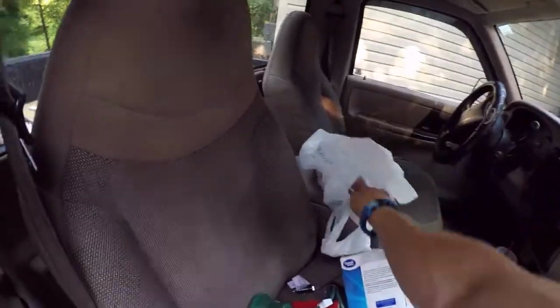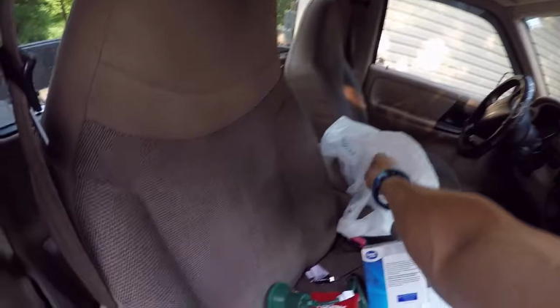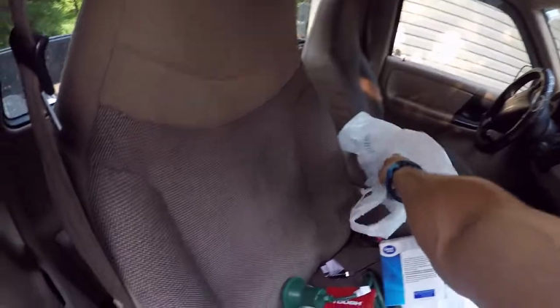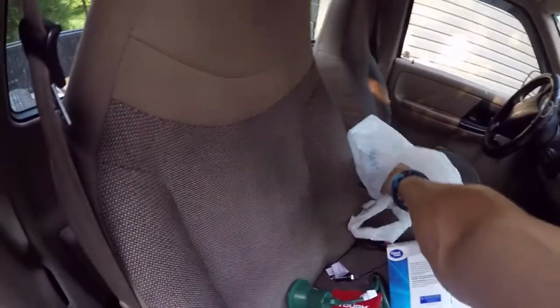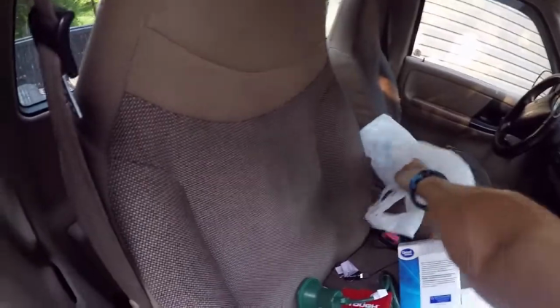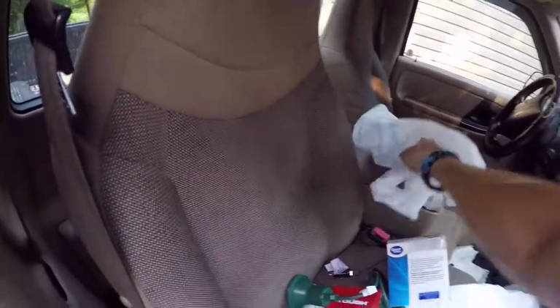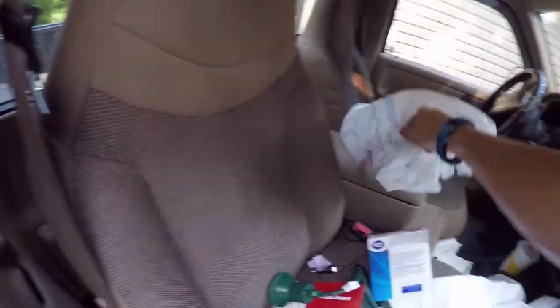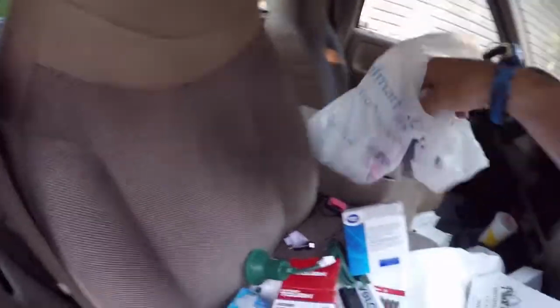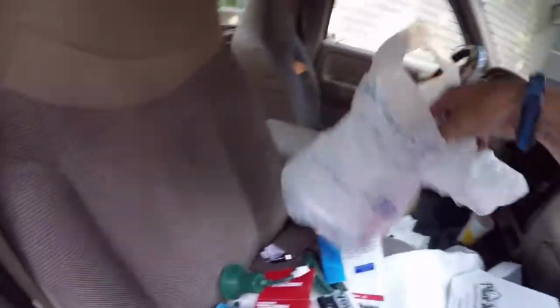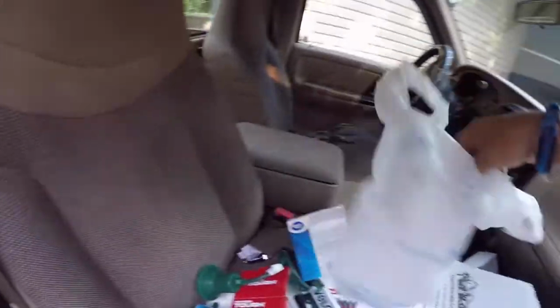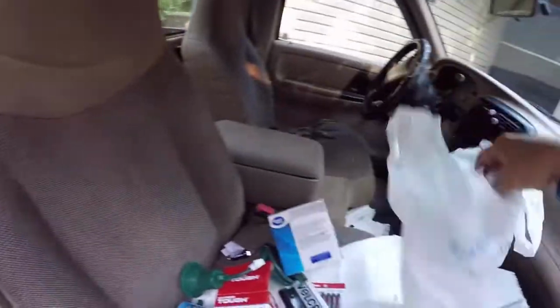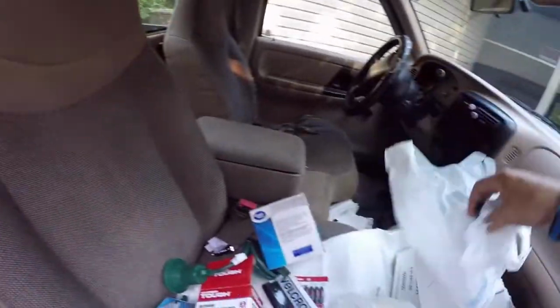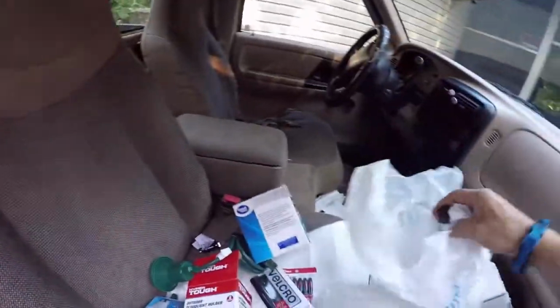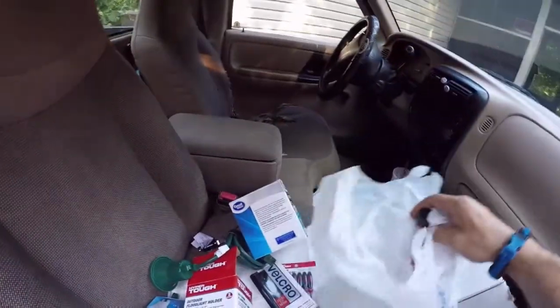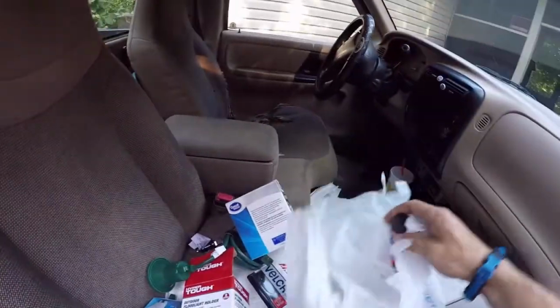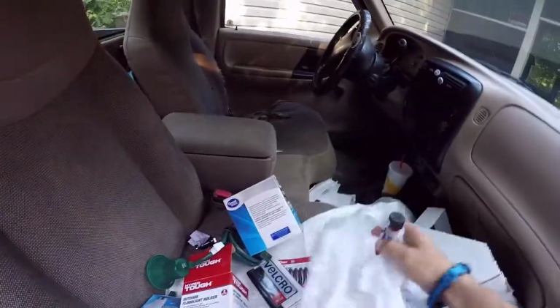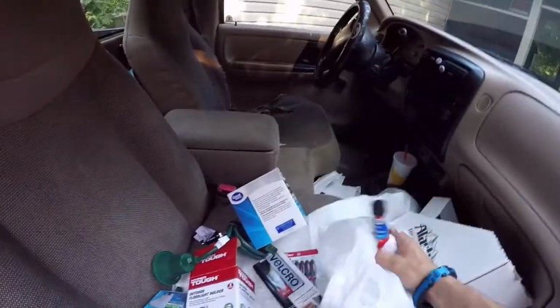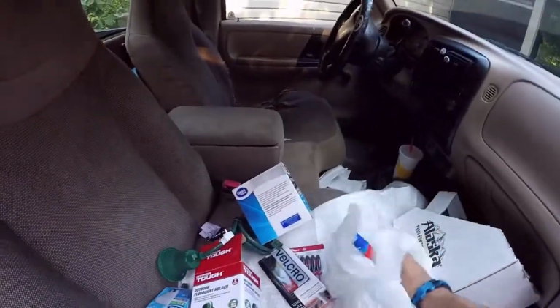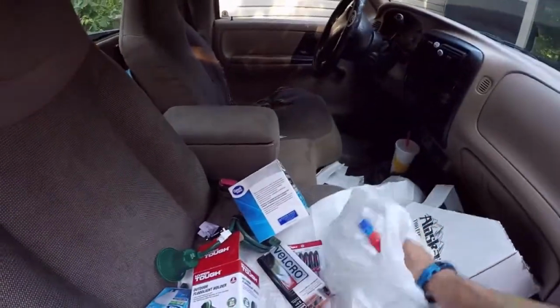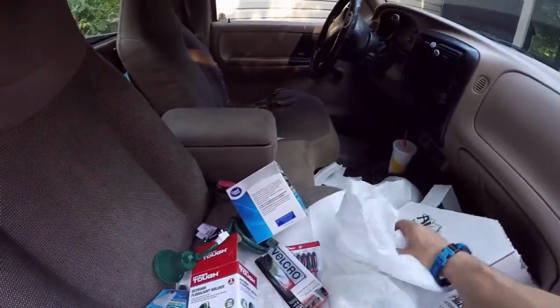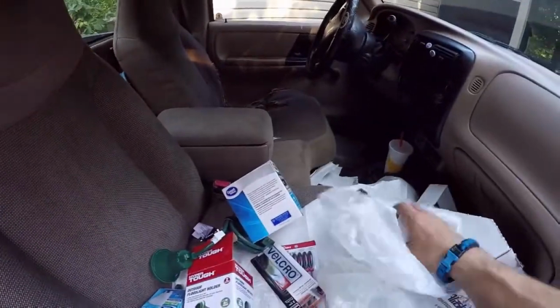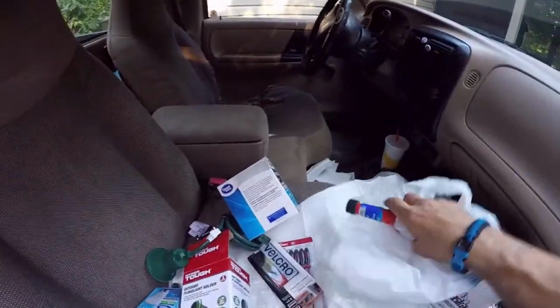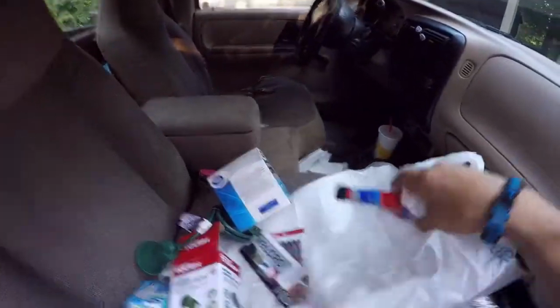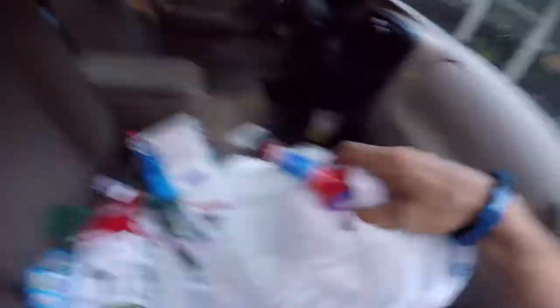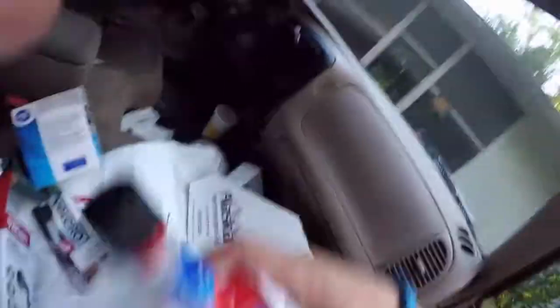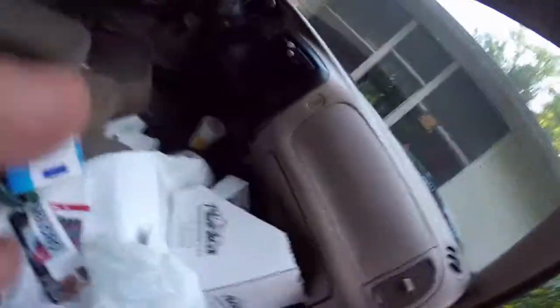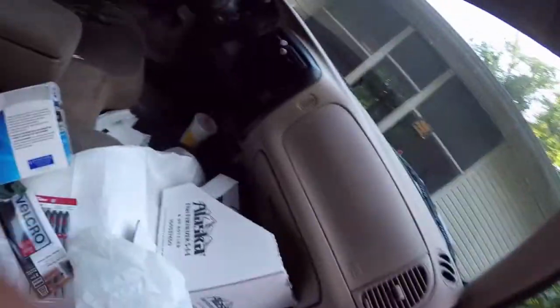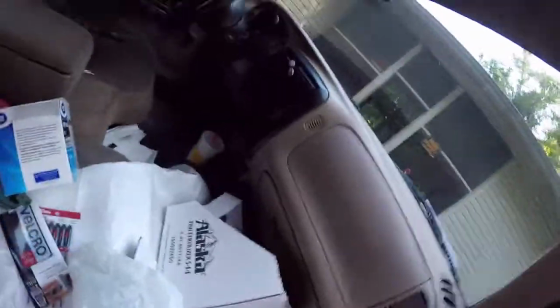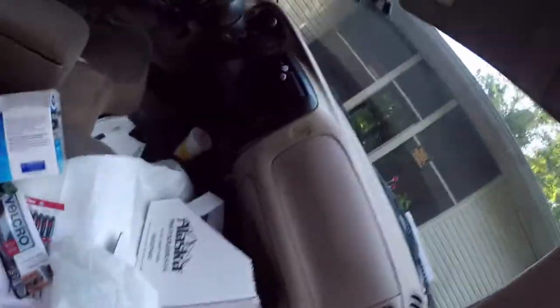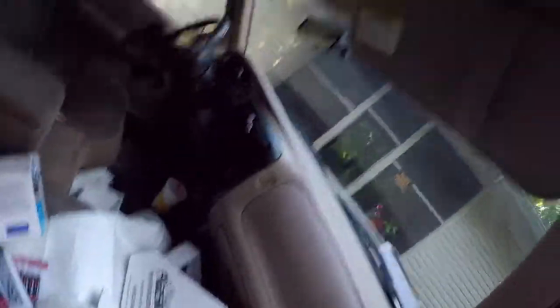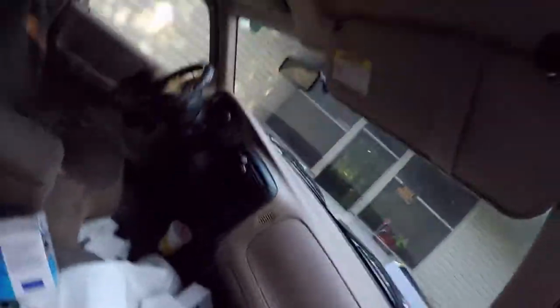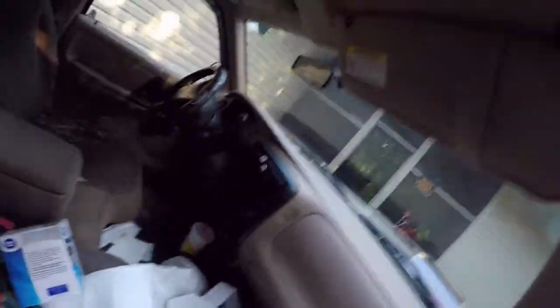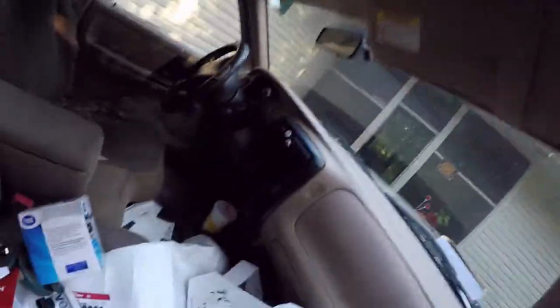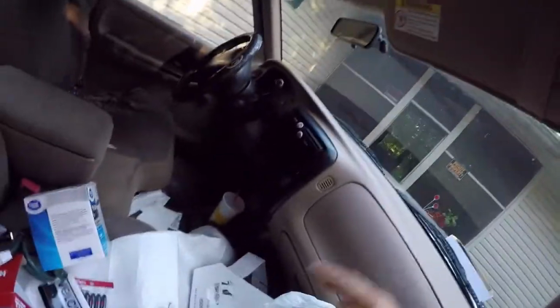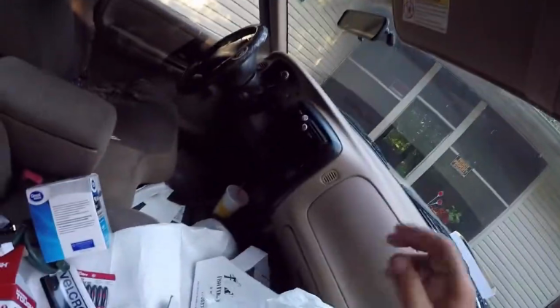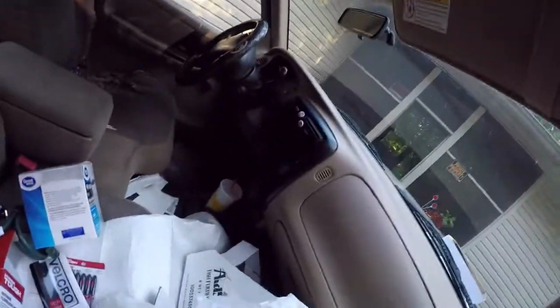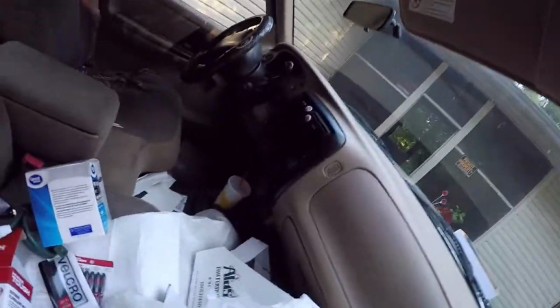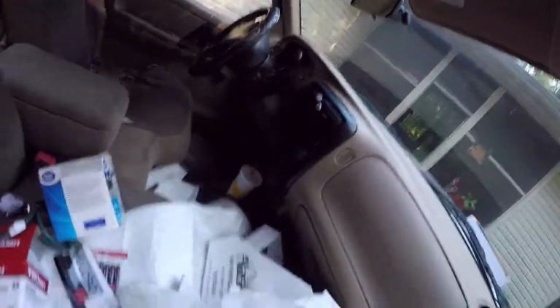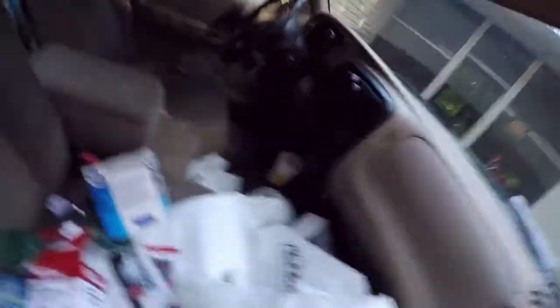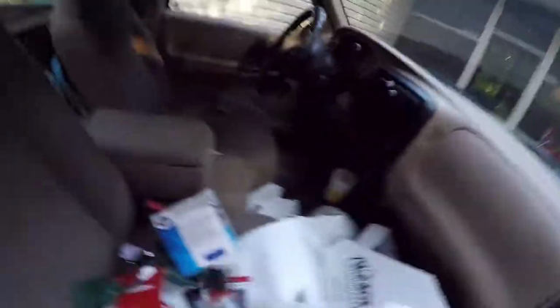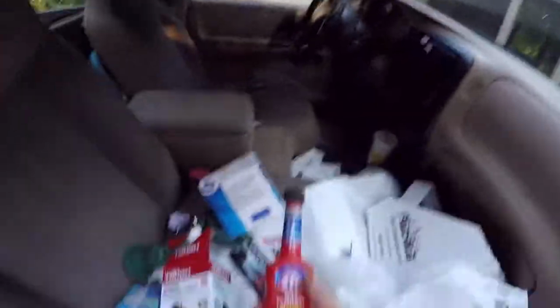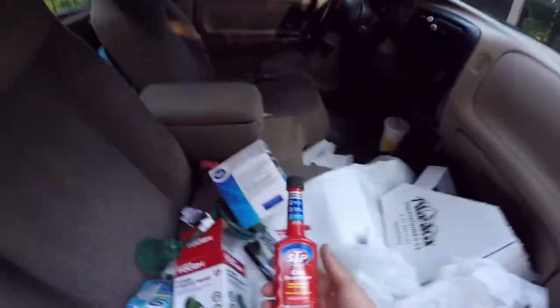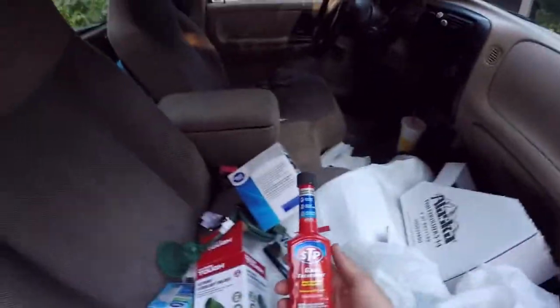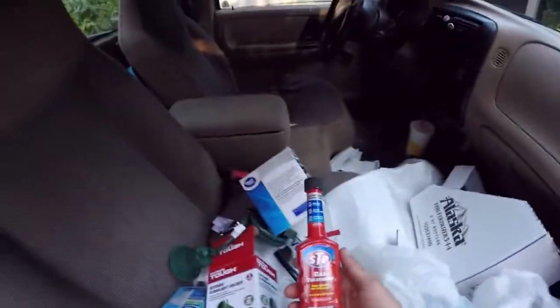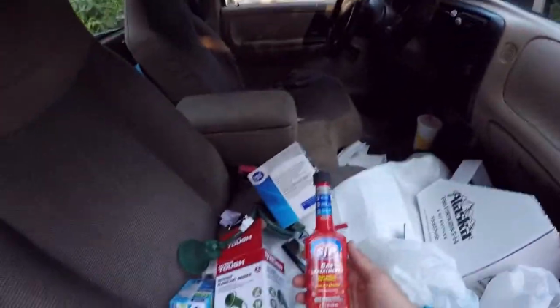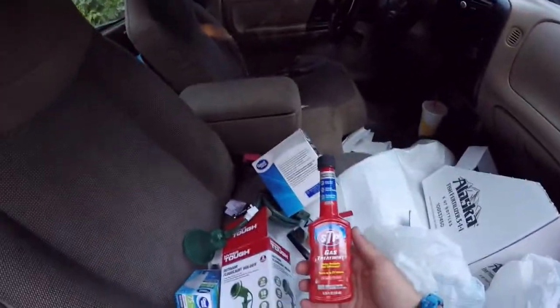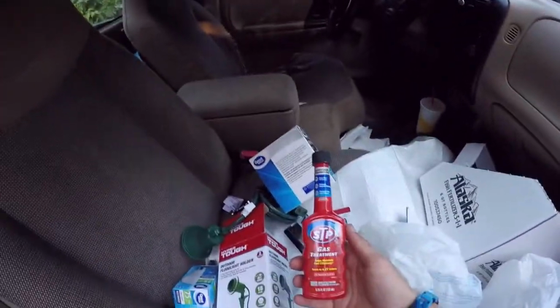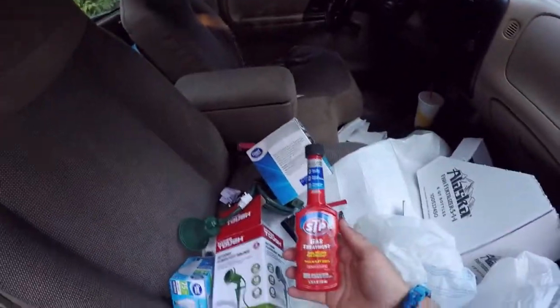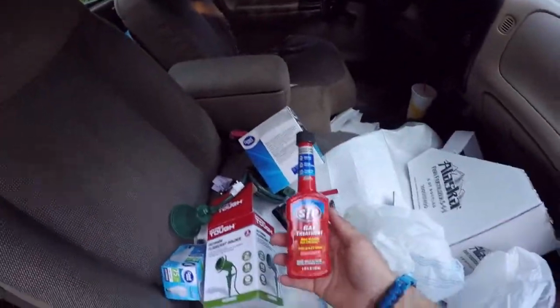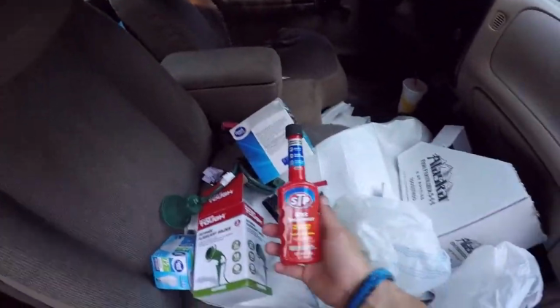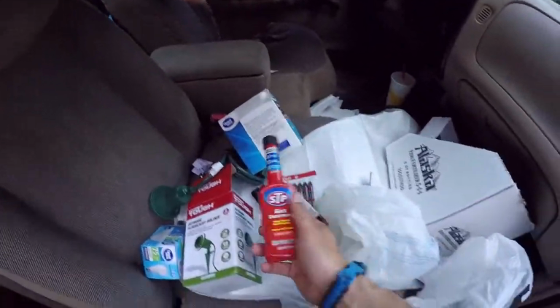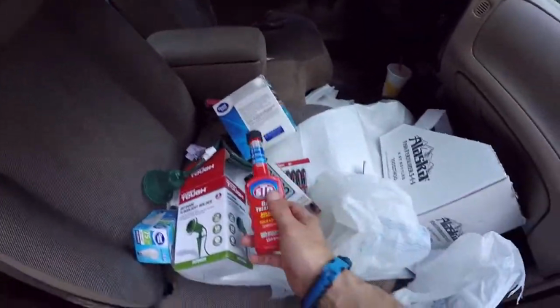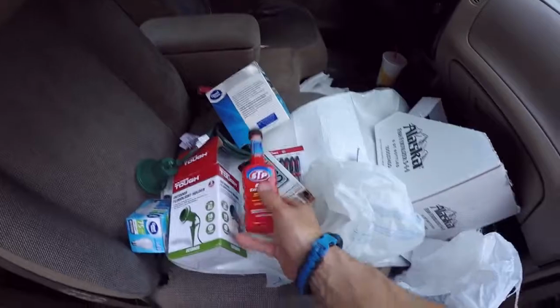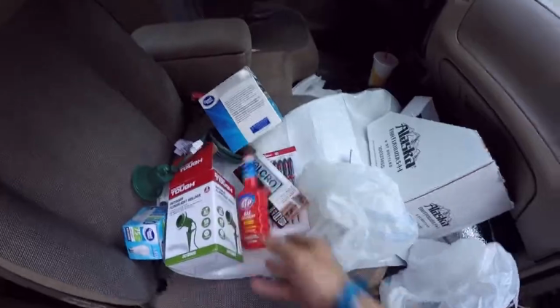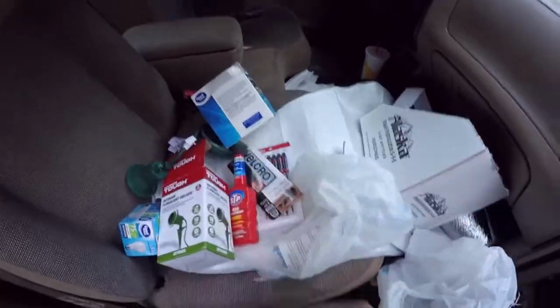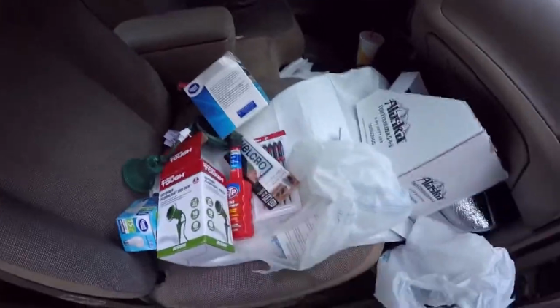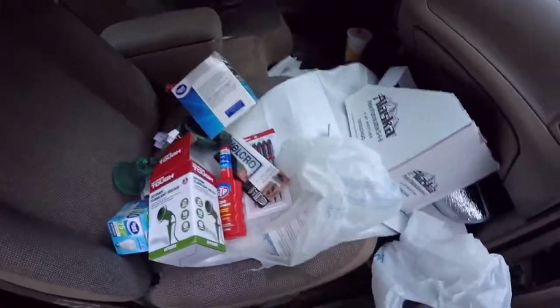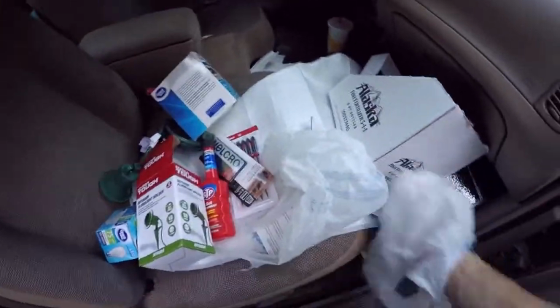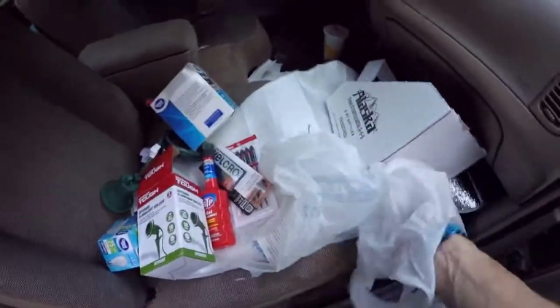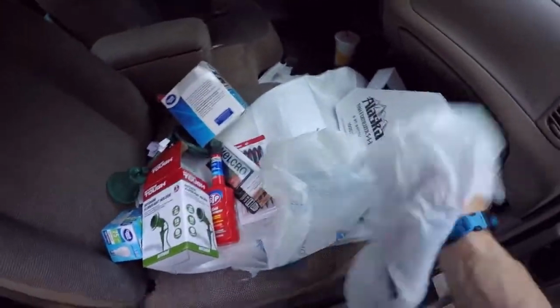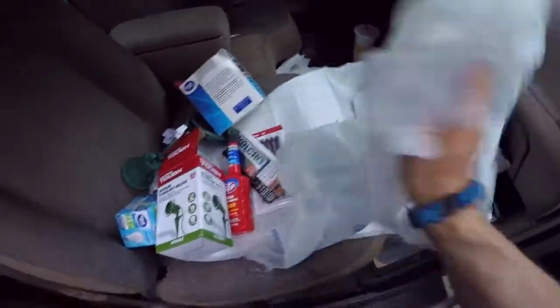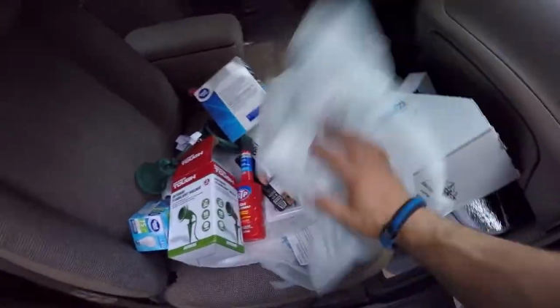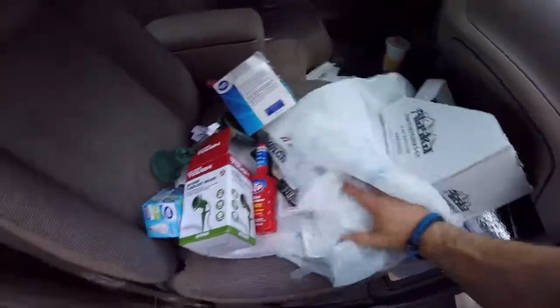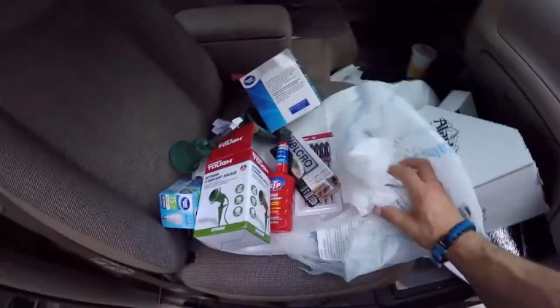Oh, and then I just got some fuel stuff from my truck.